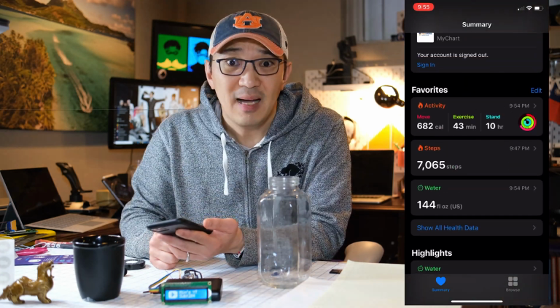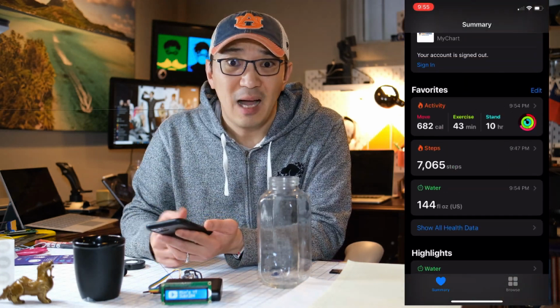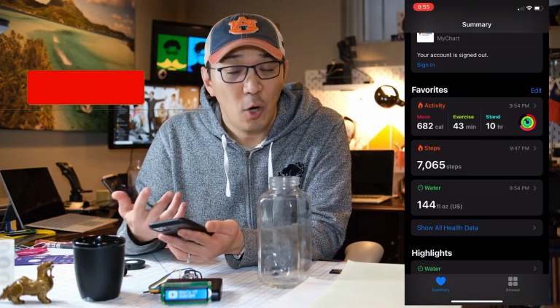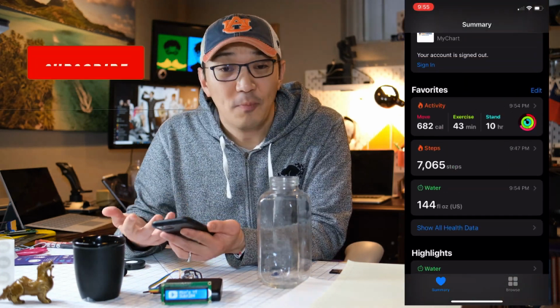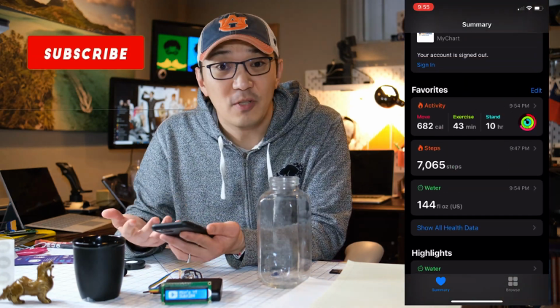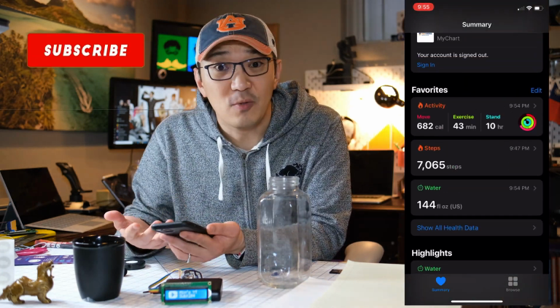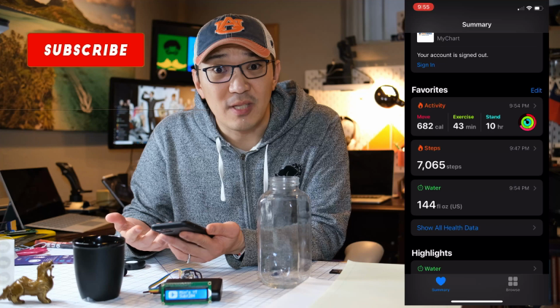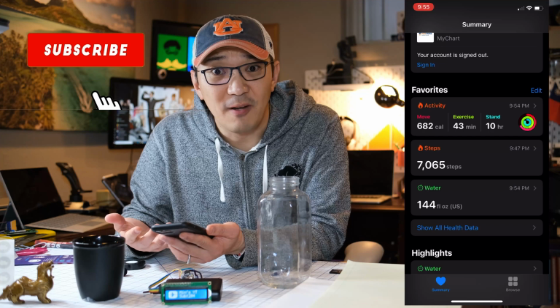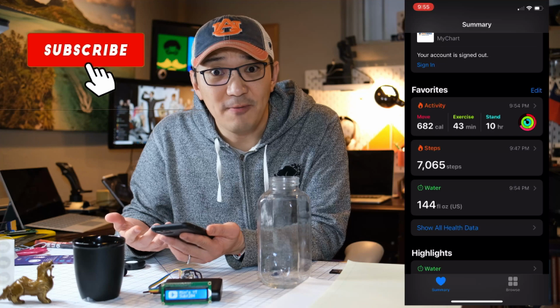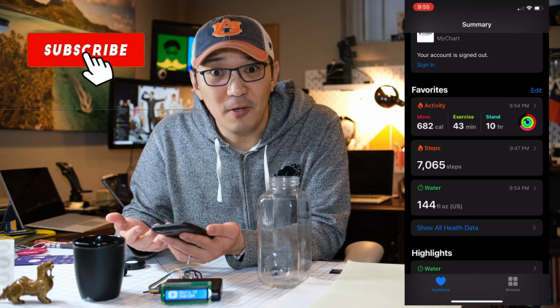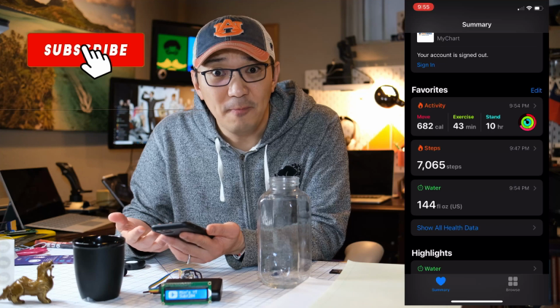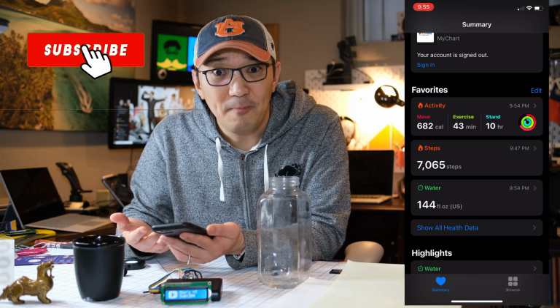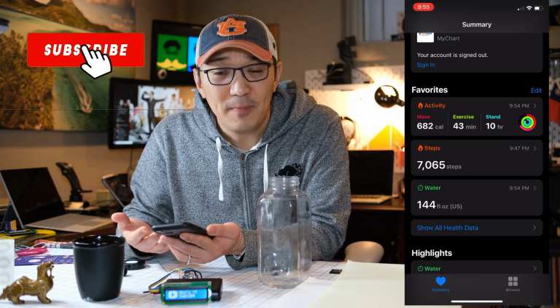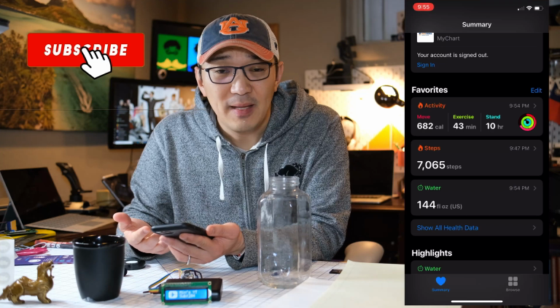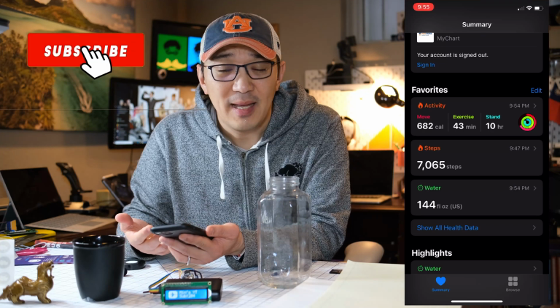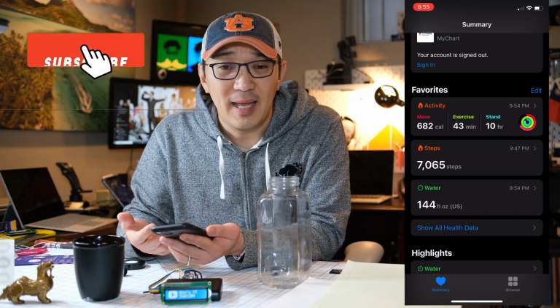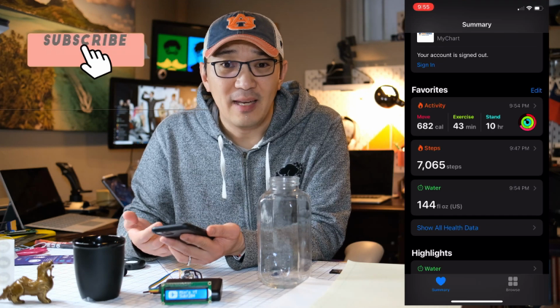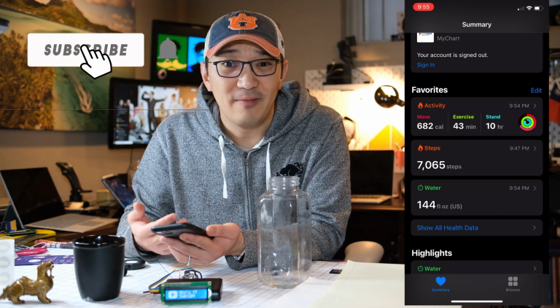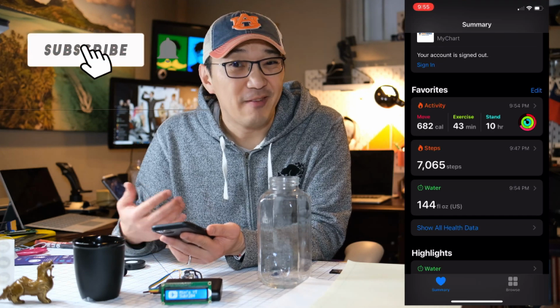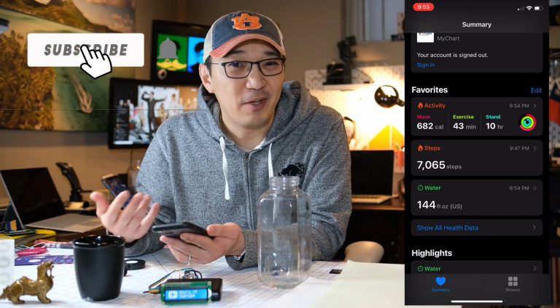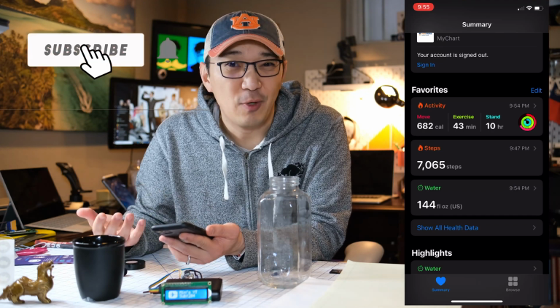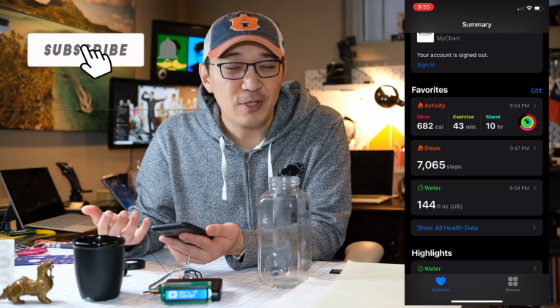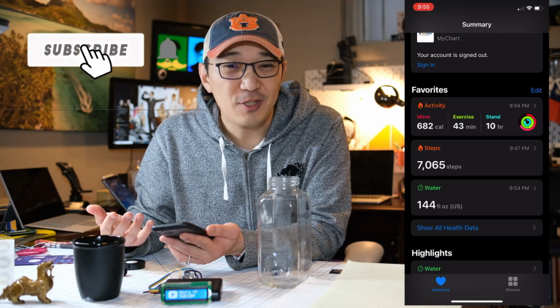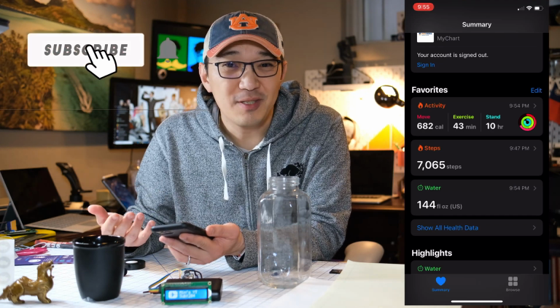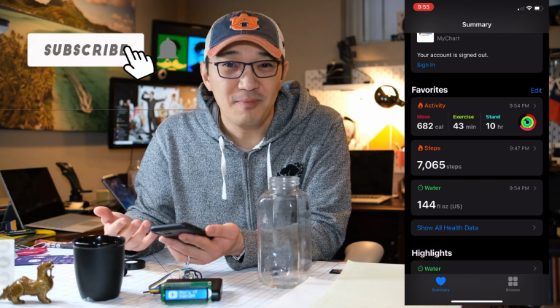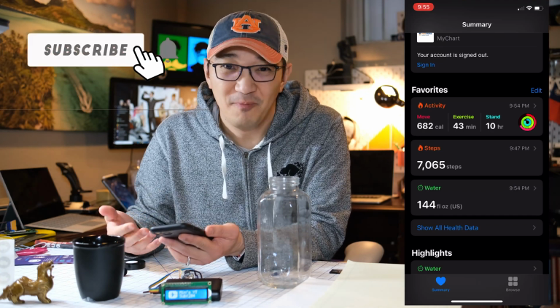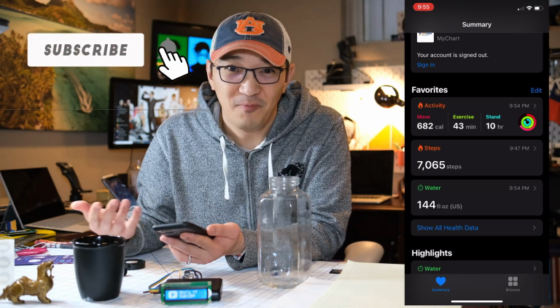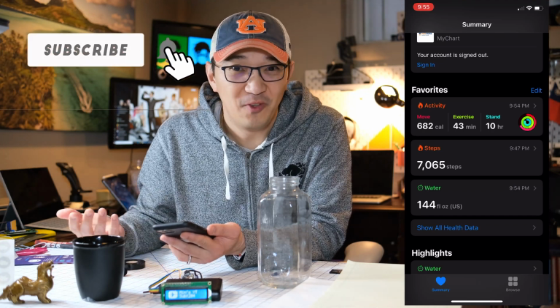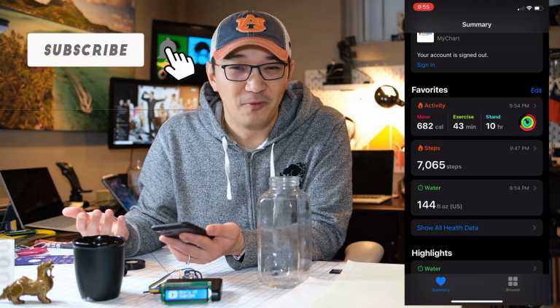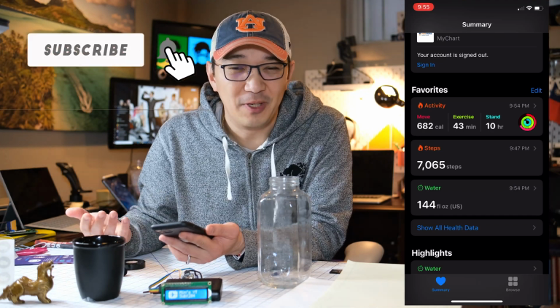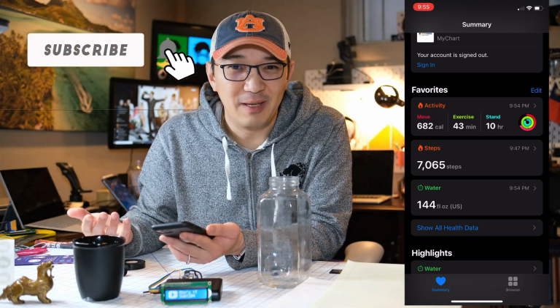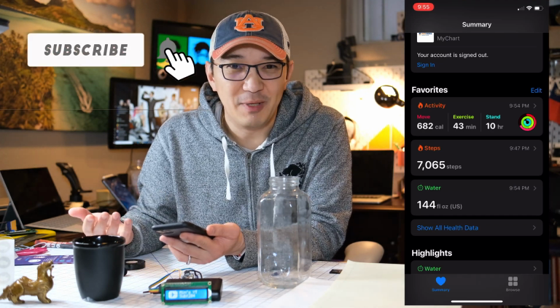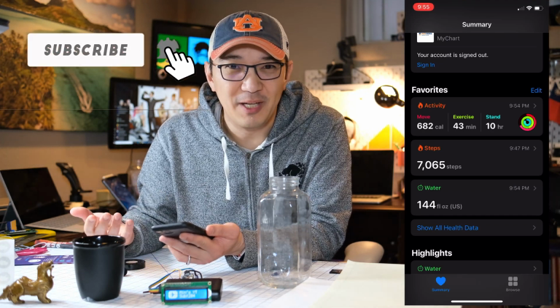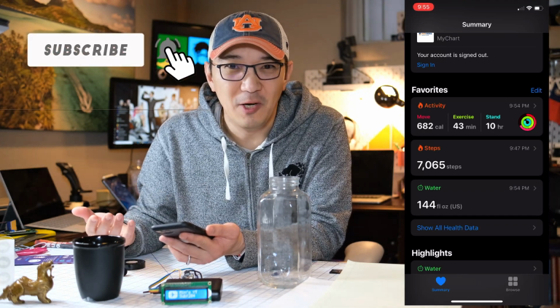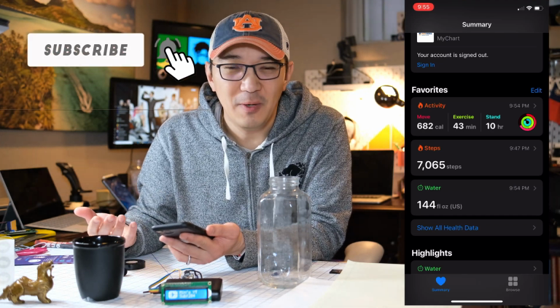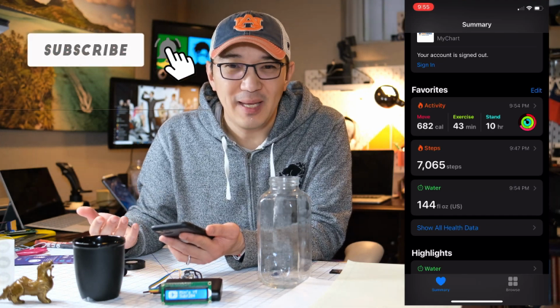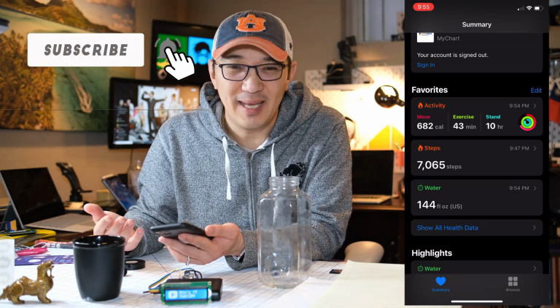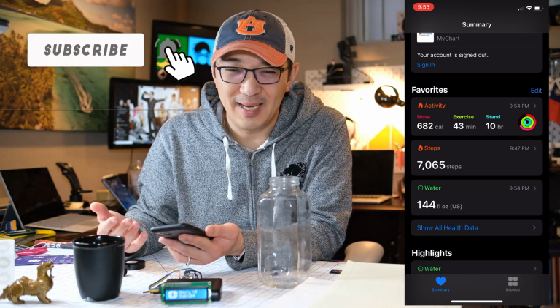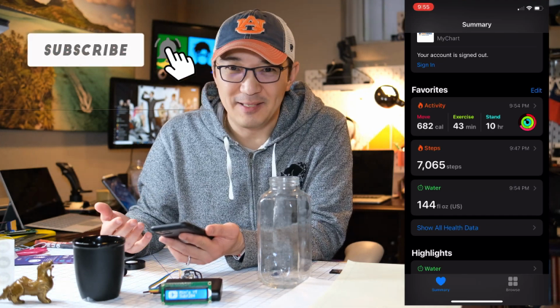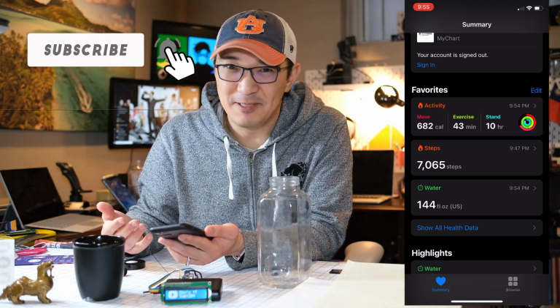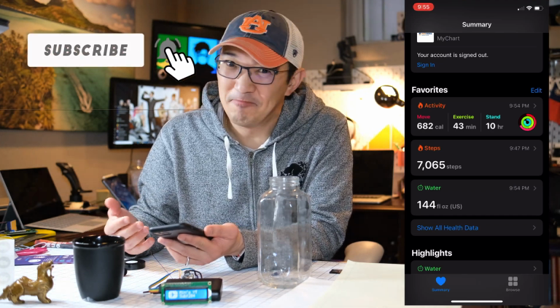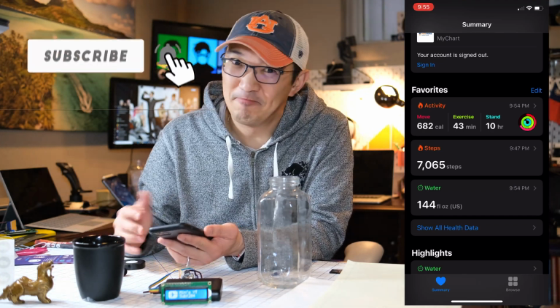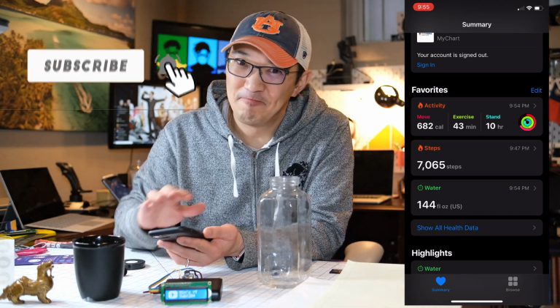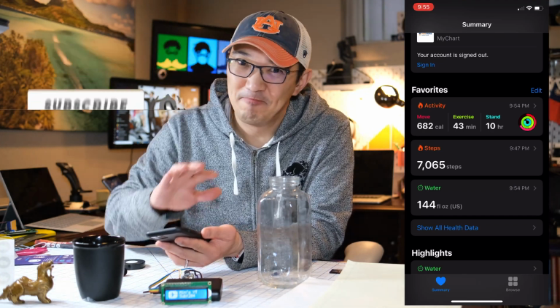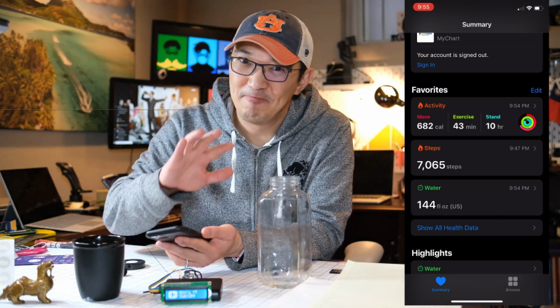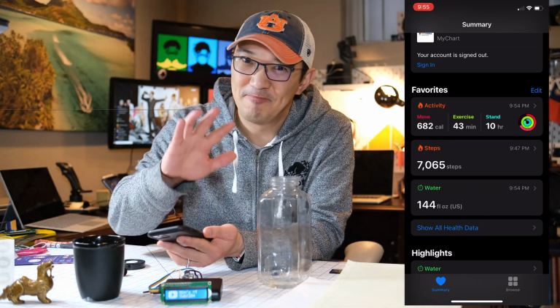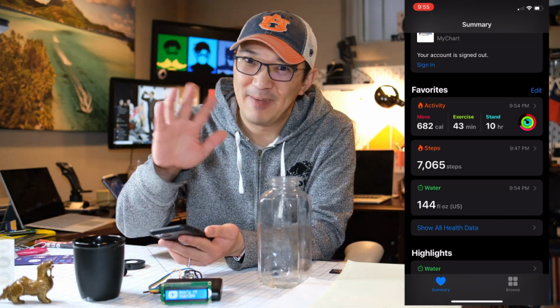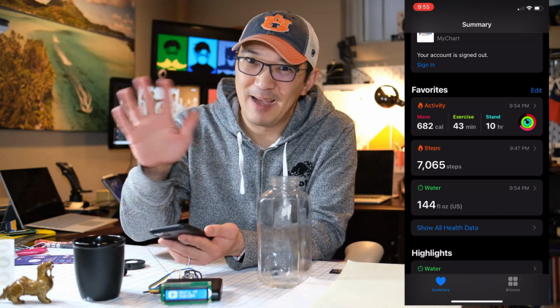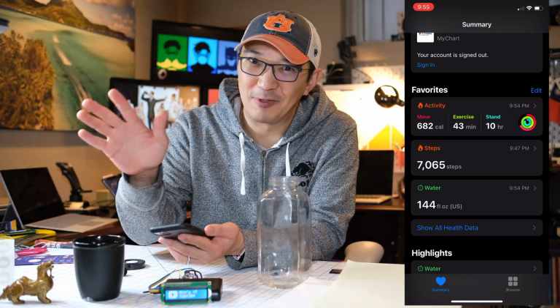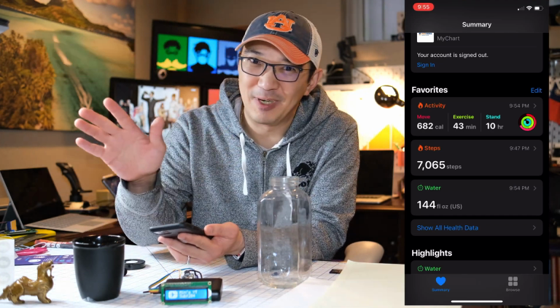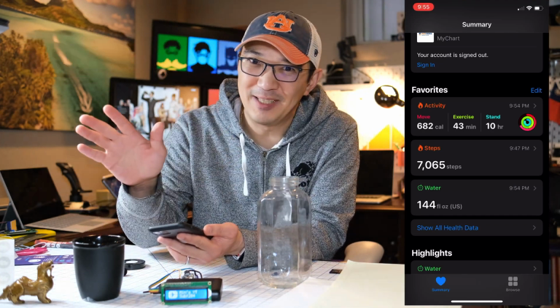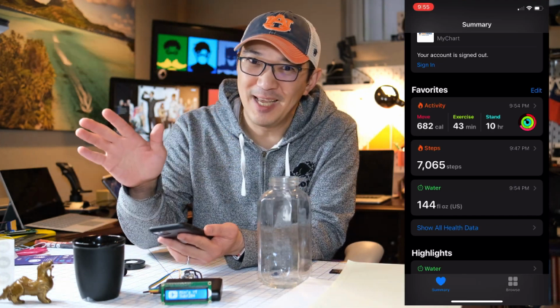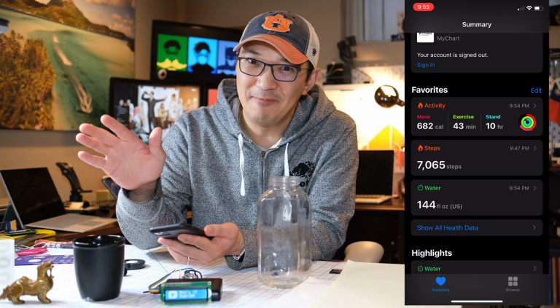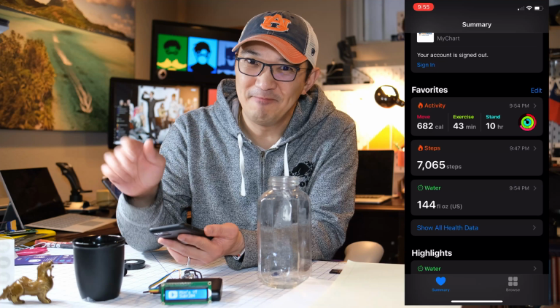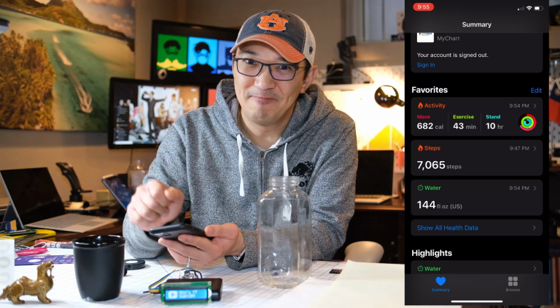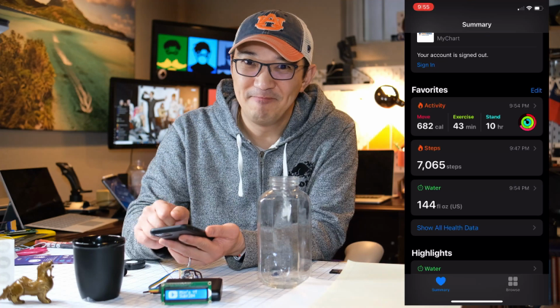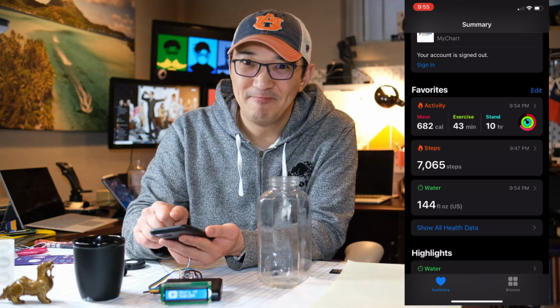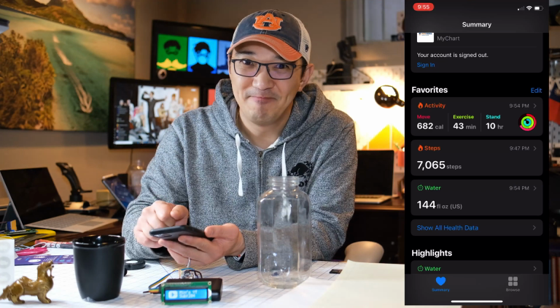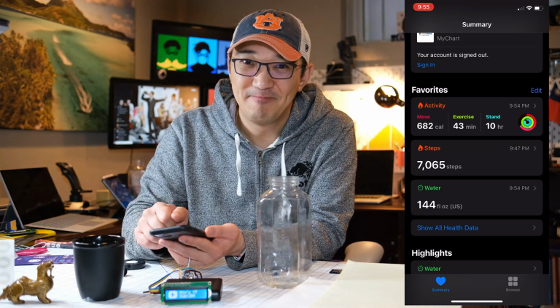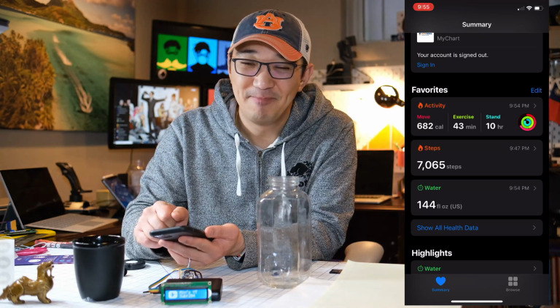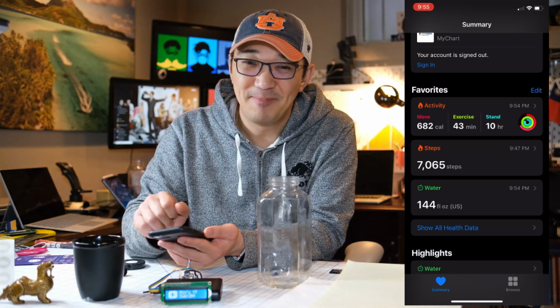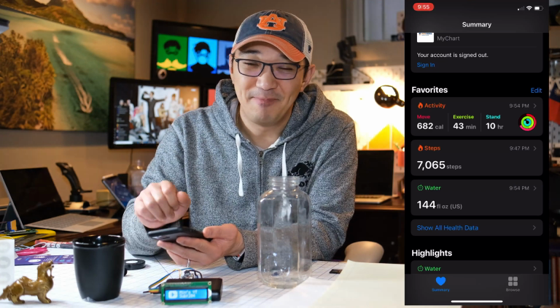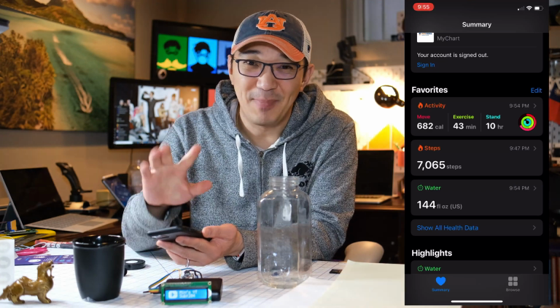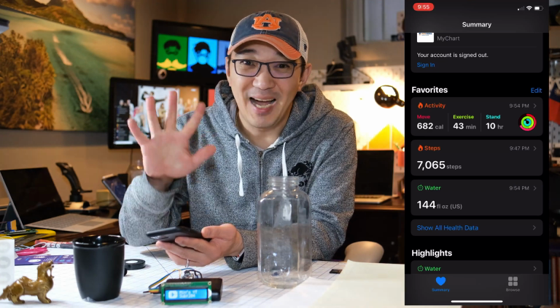I hope this was helpful. If you have any questions, feel free to let me know. Have a great day! Bye.